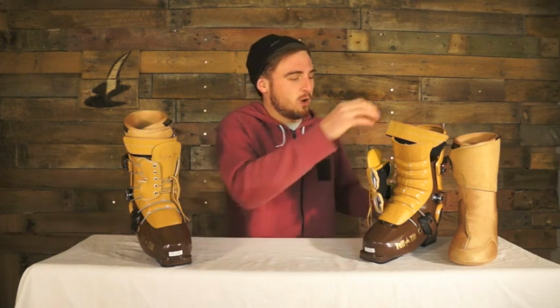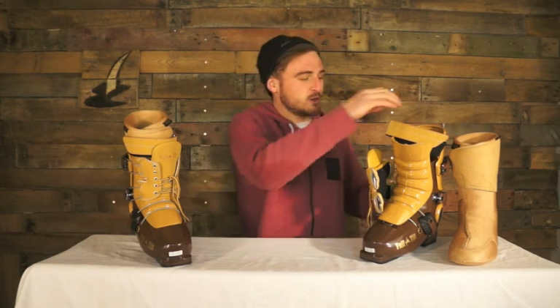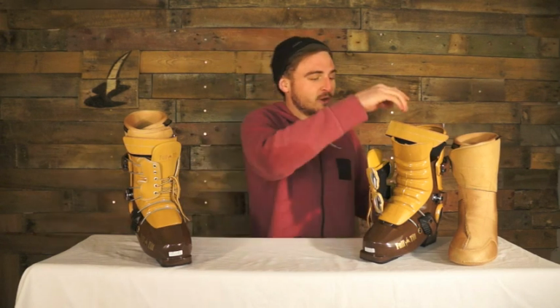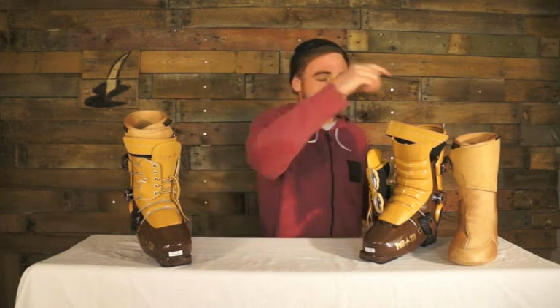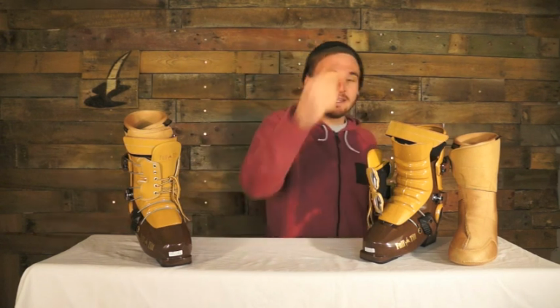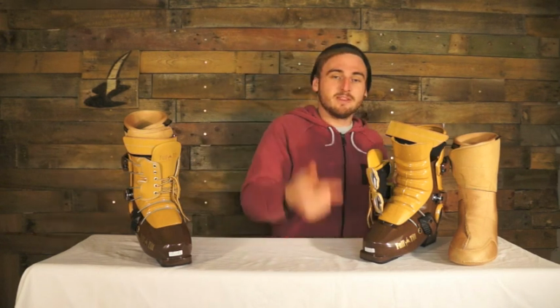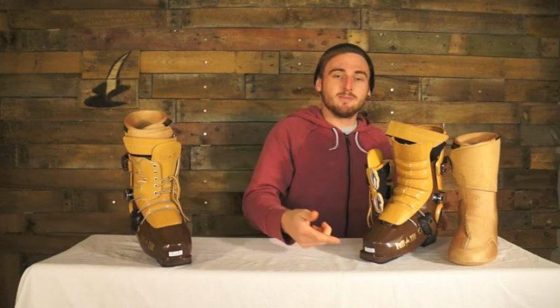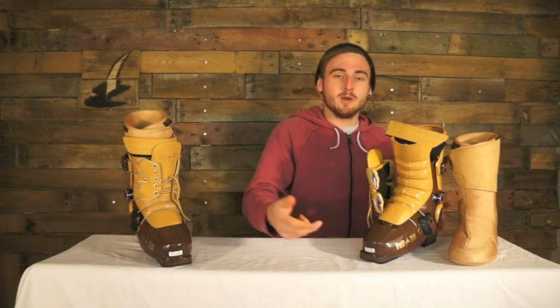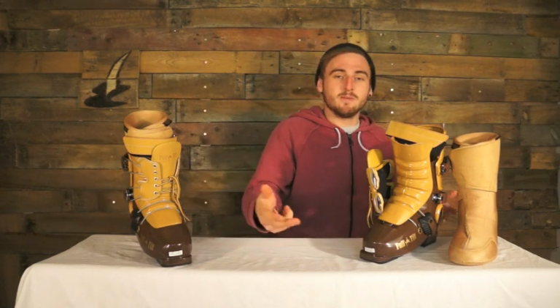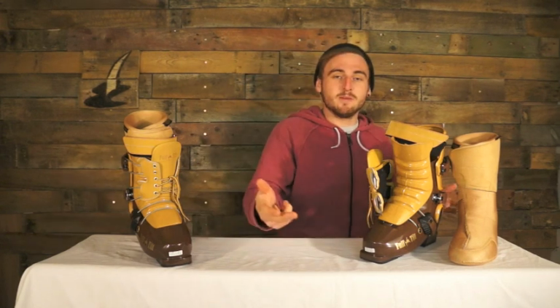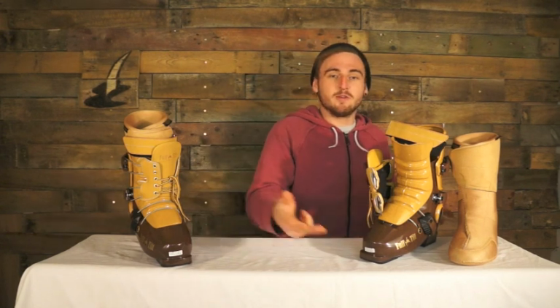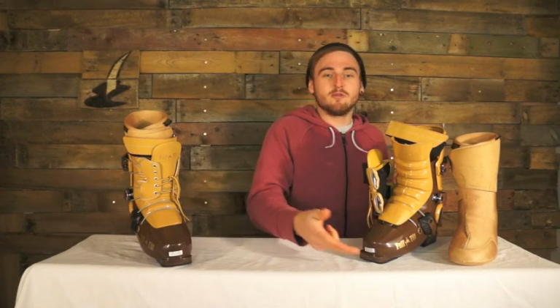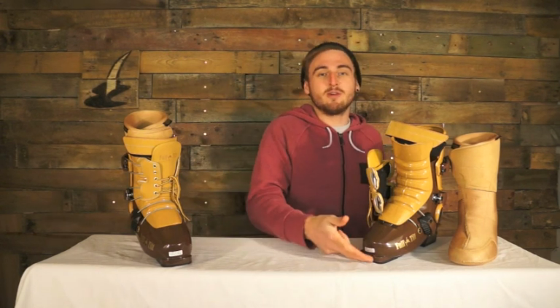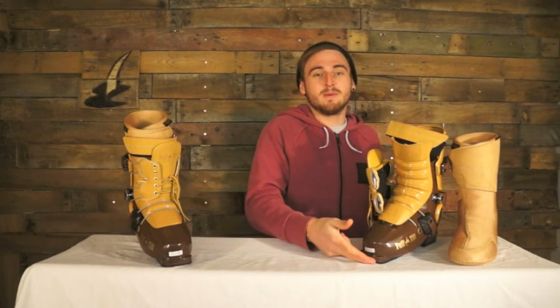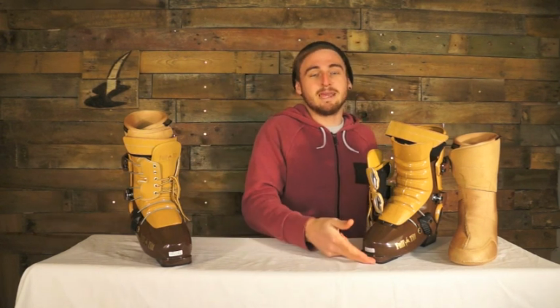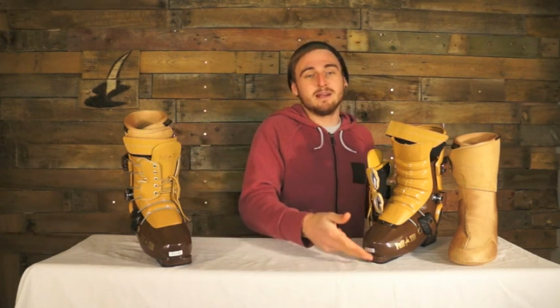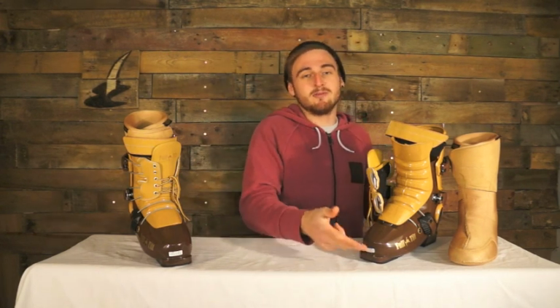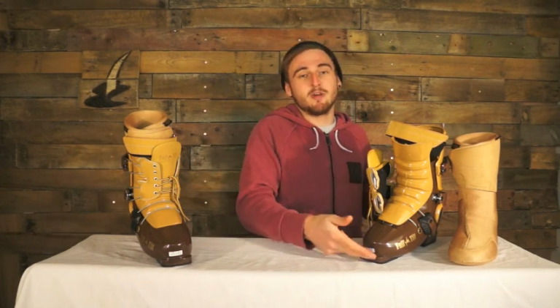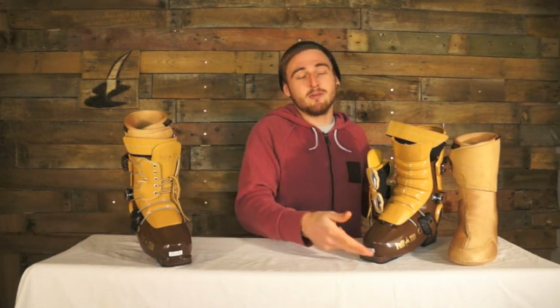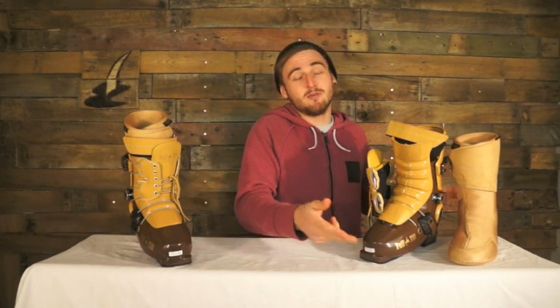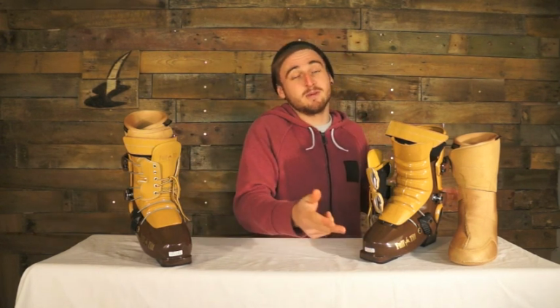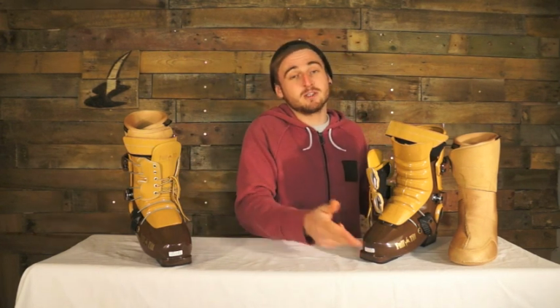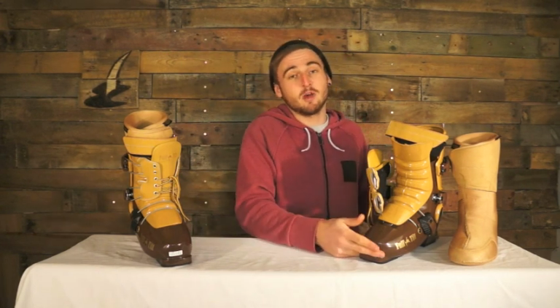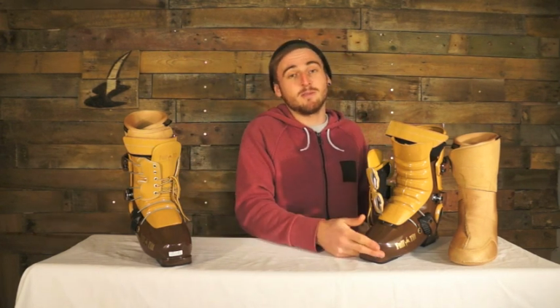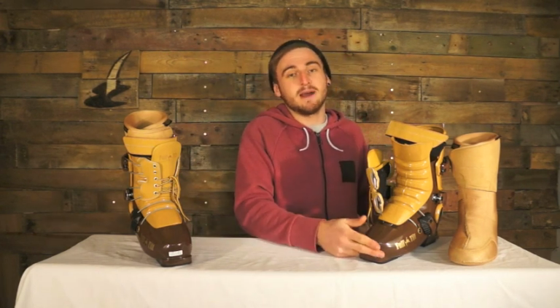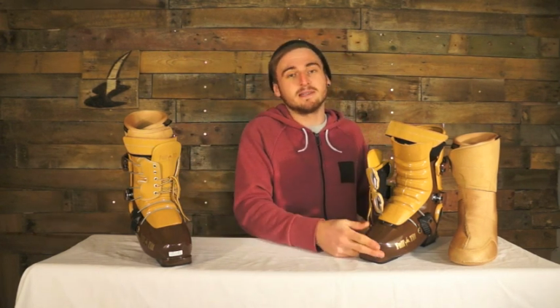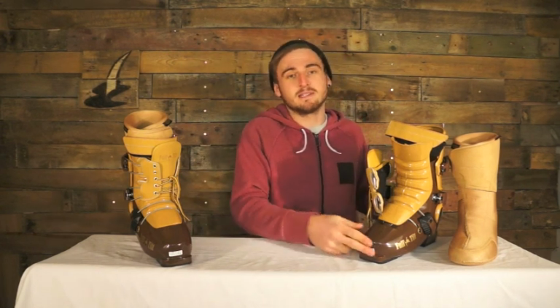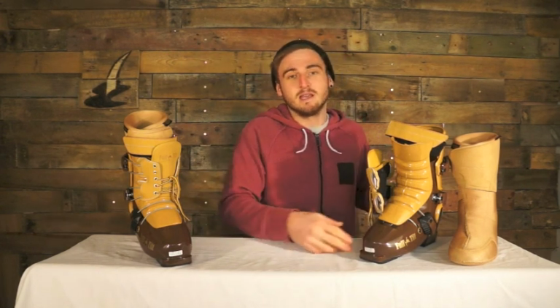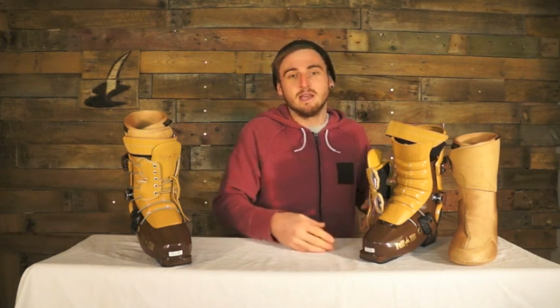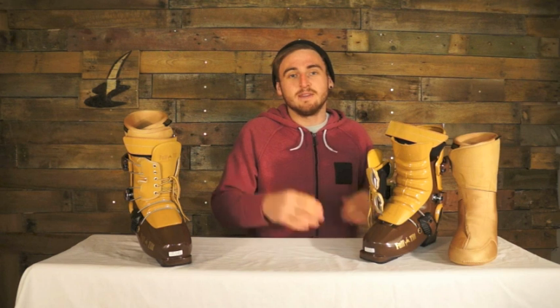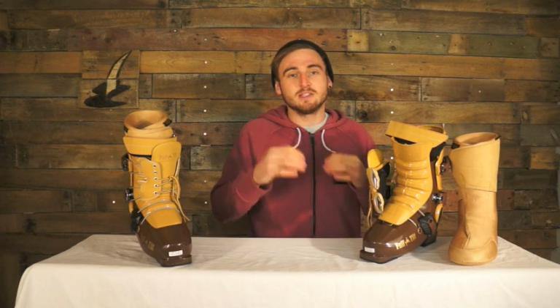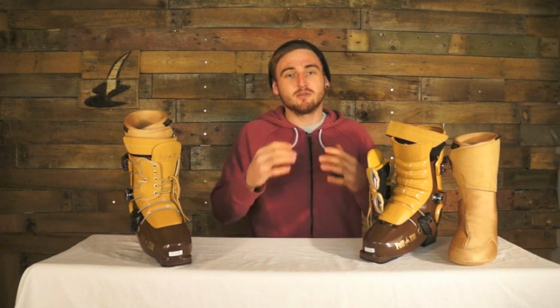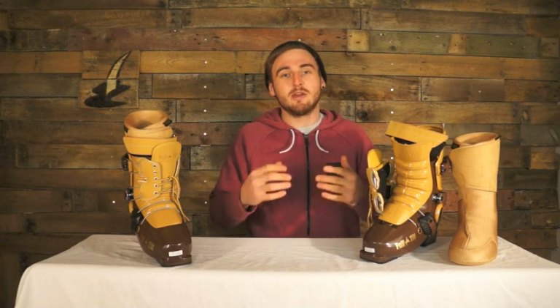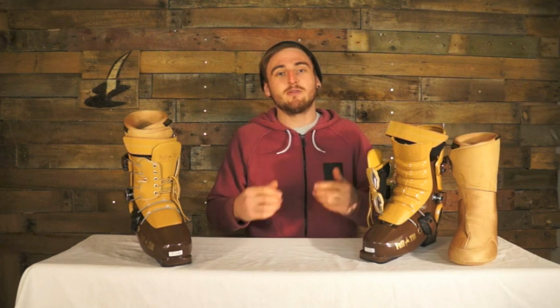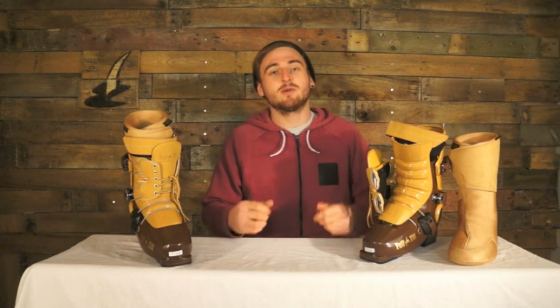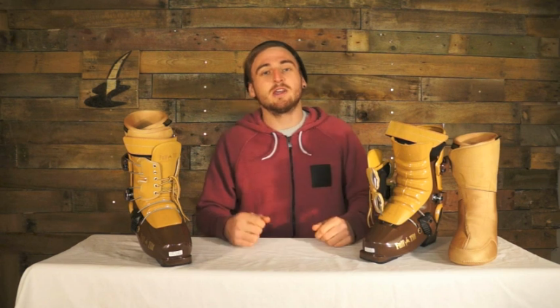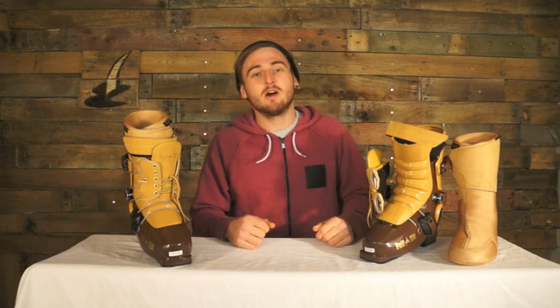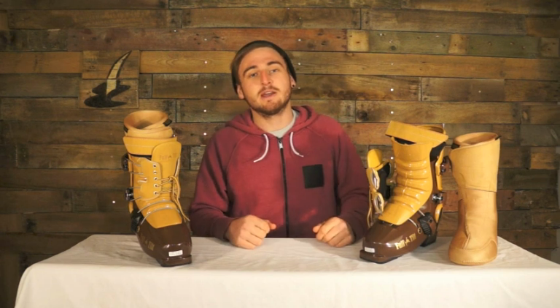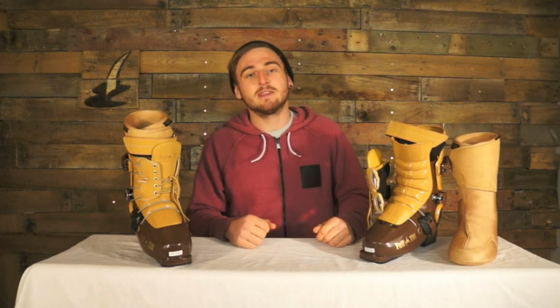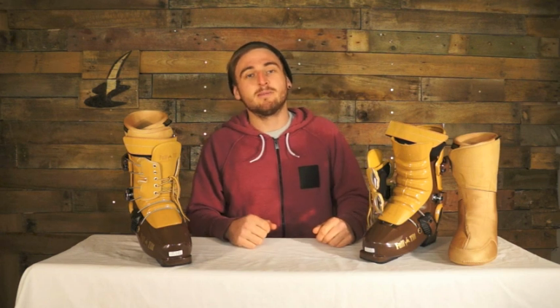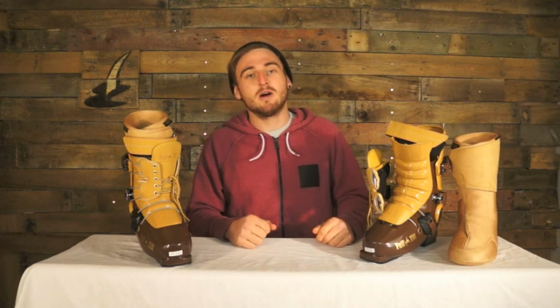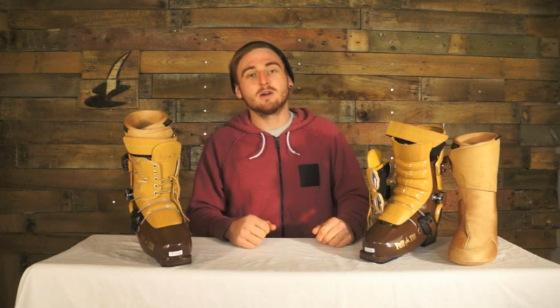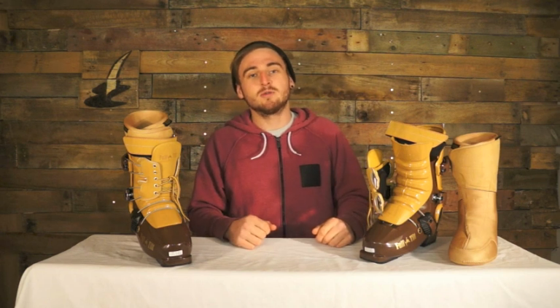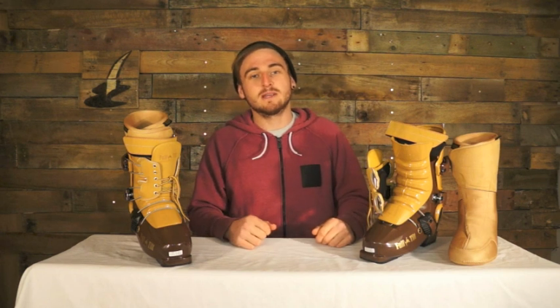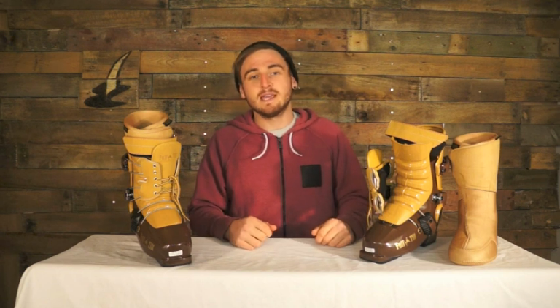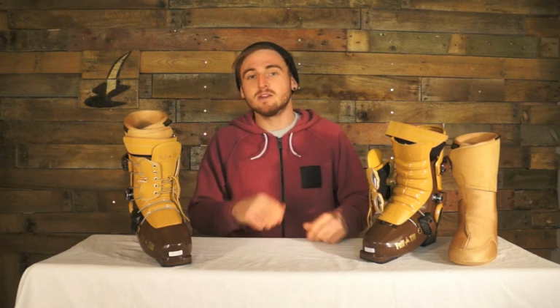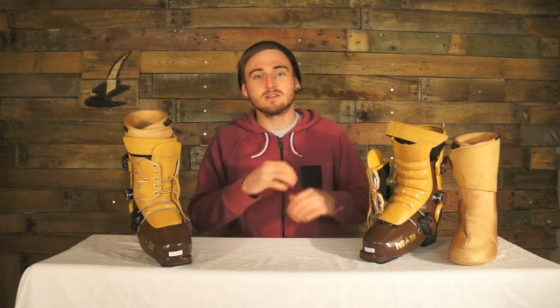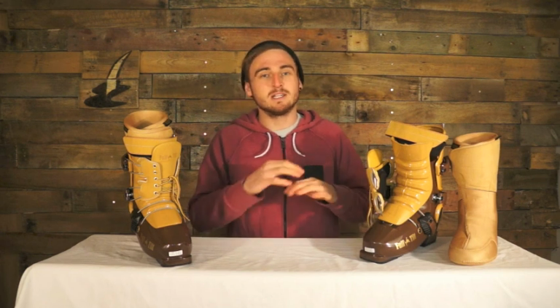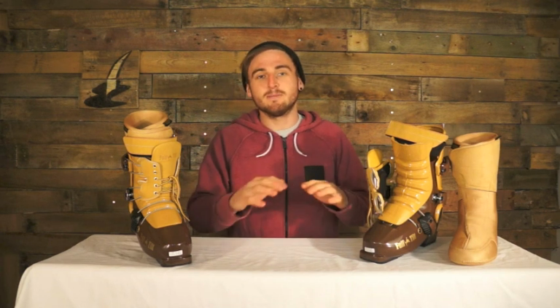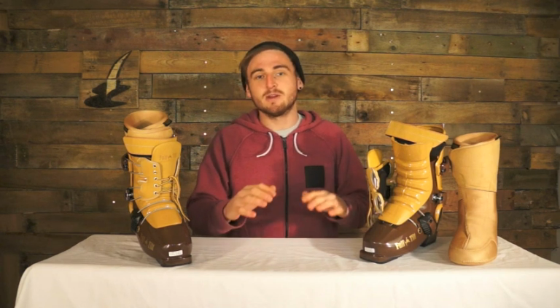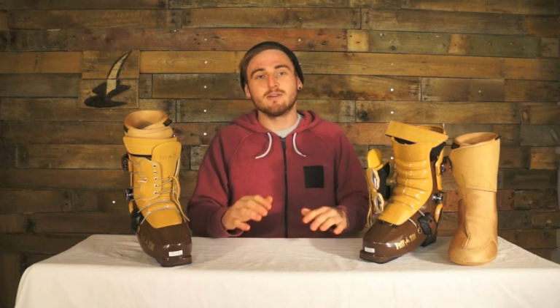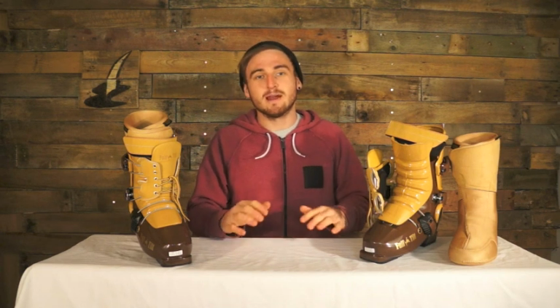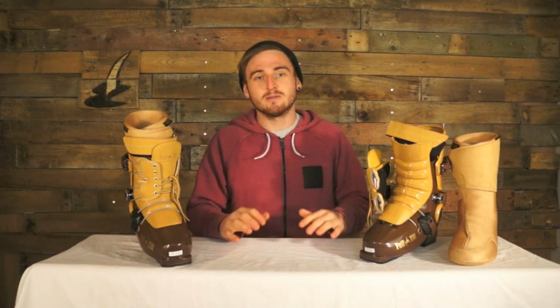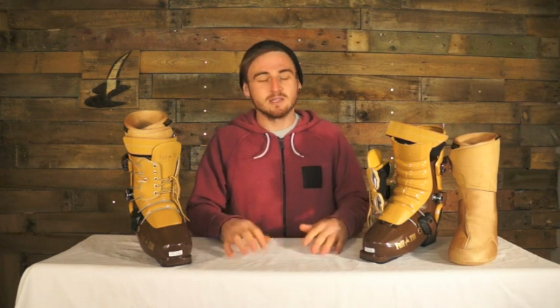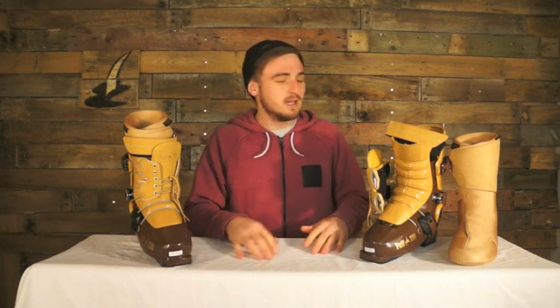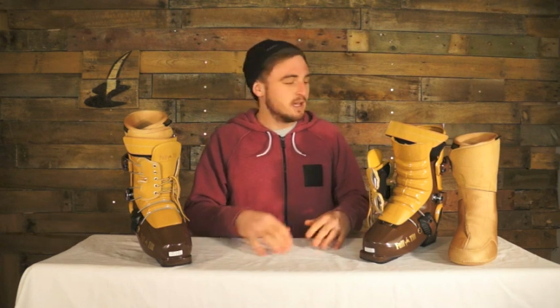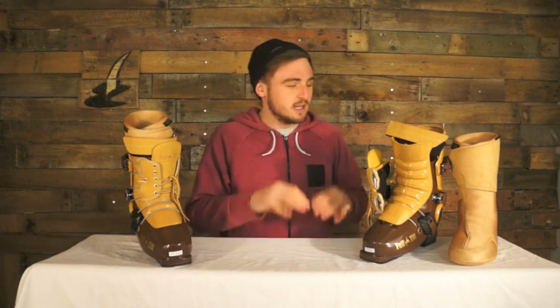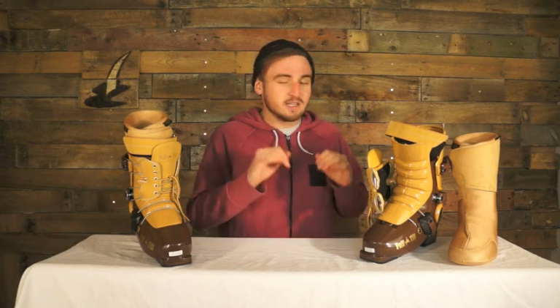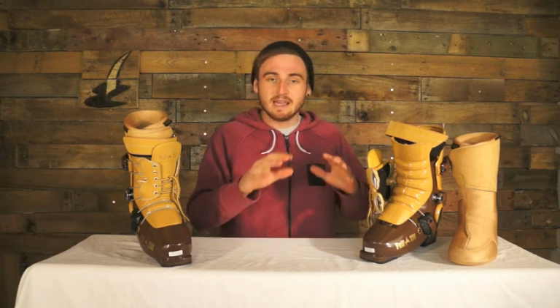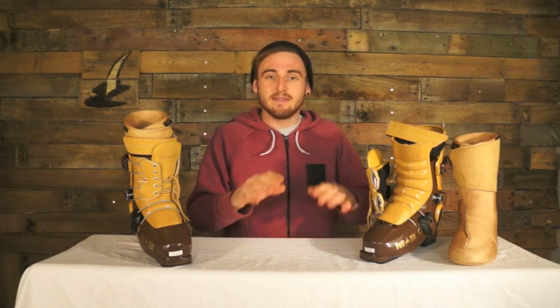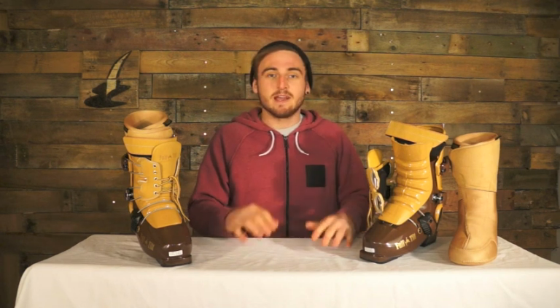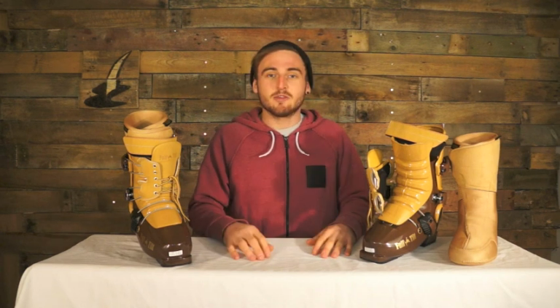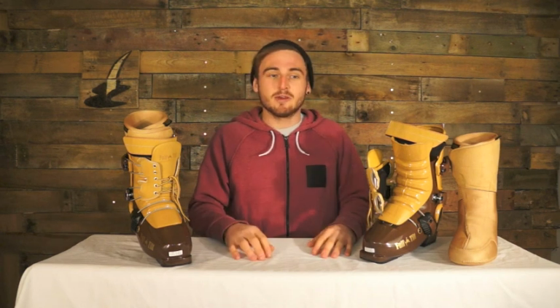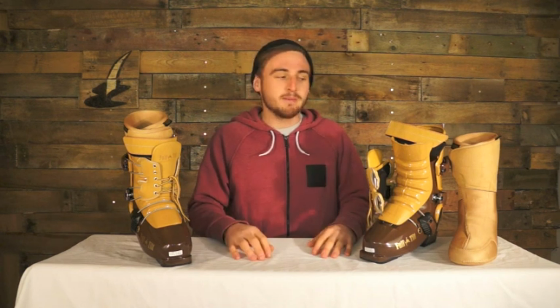Also underneath your boot, you've got rubber heel and rubber toe pads. These are great for when you're hiking the park all day — you're not slipping around, getting that grip.